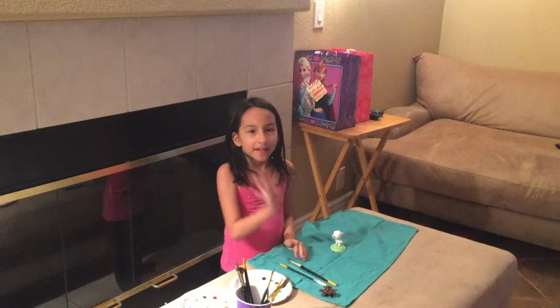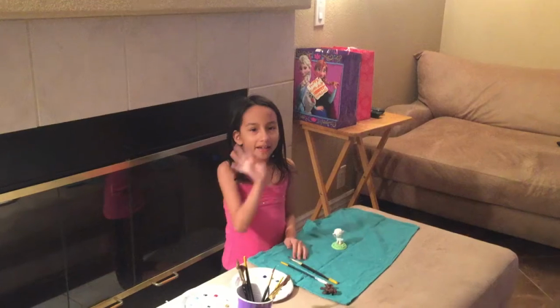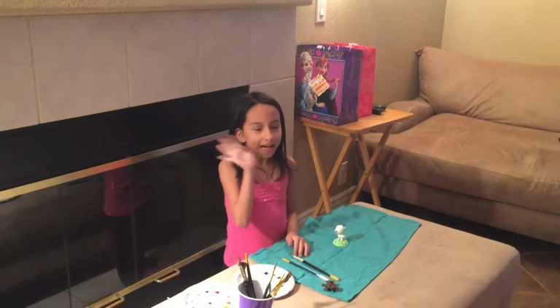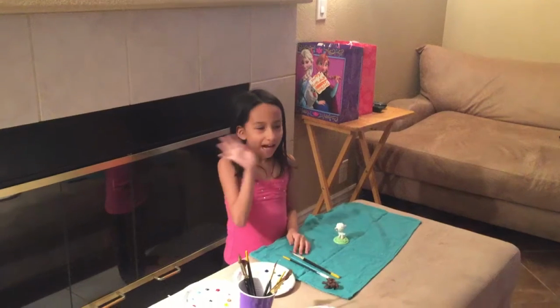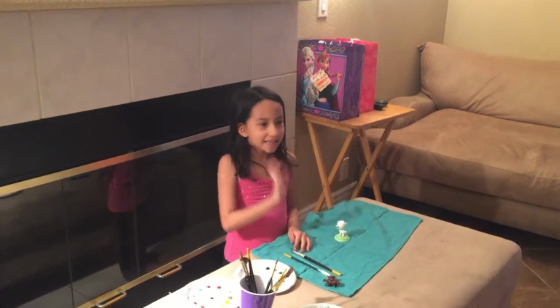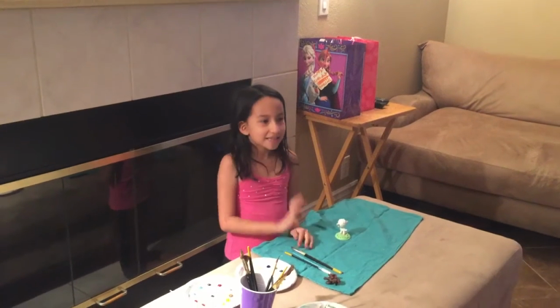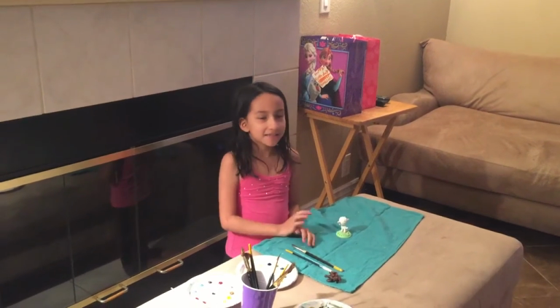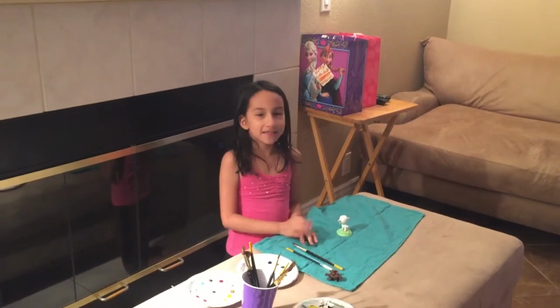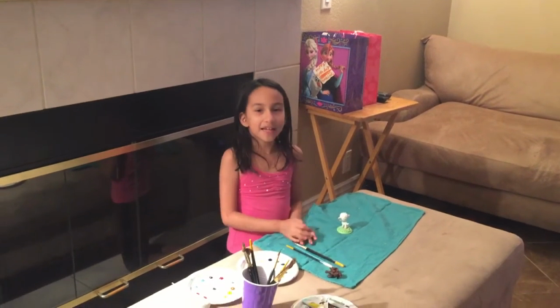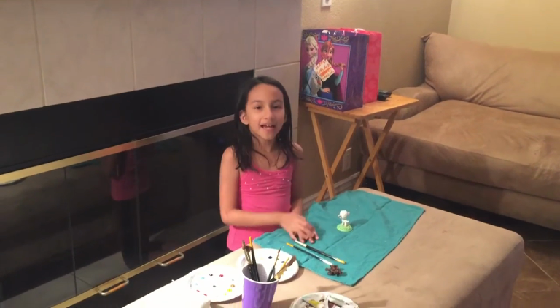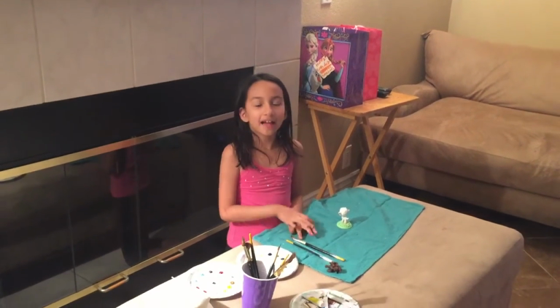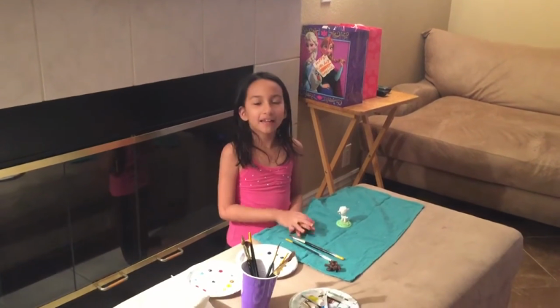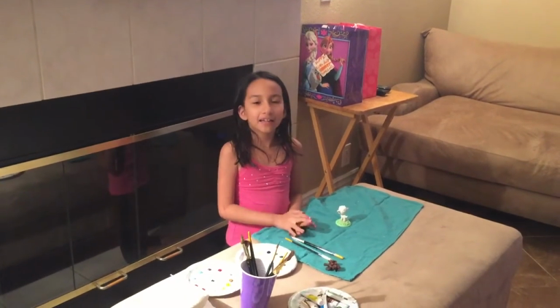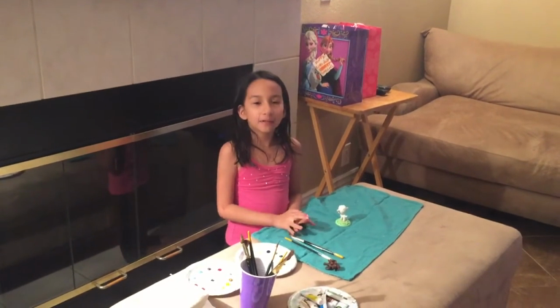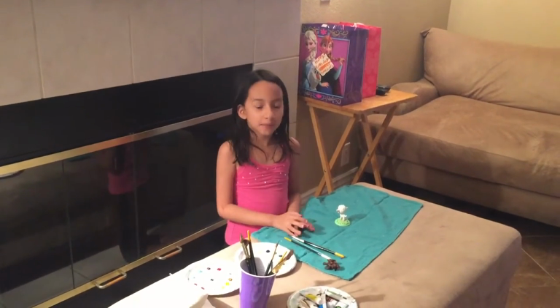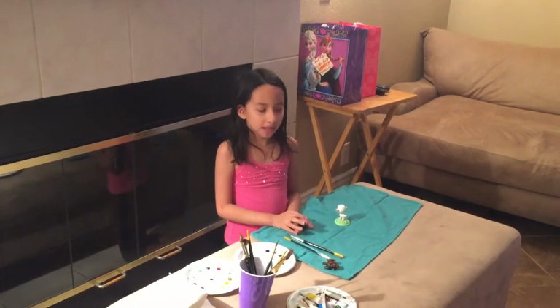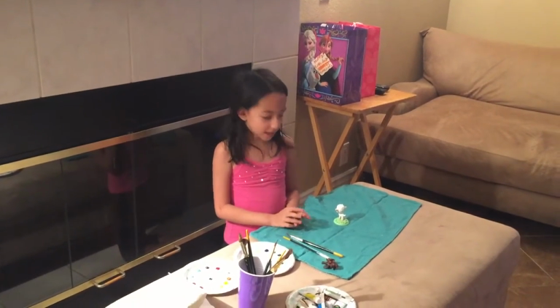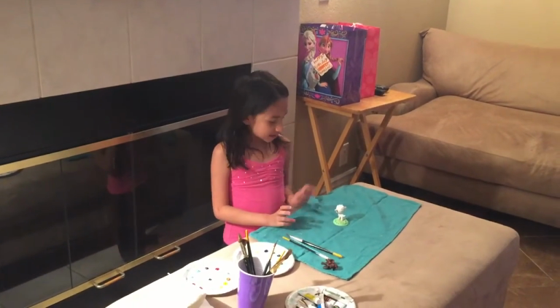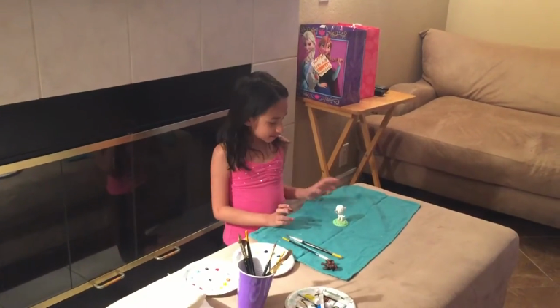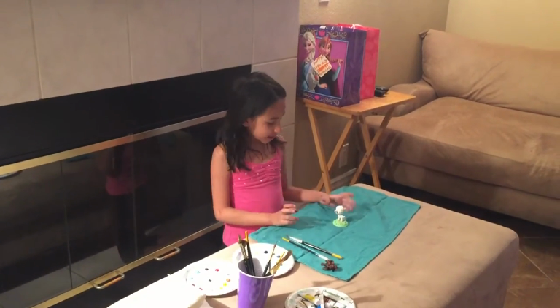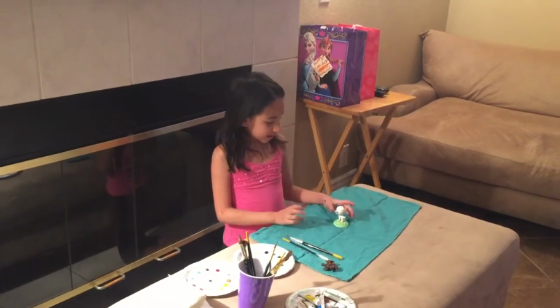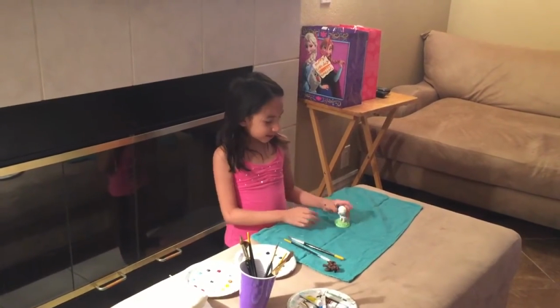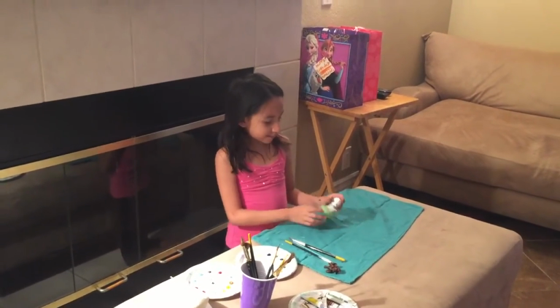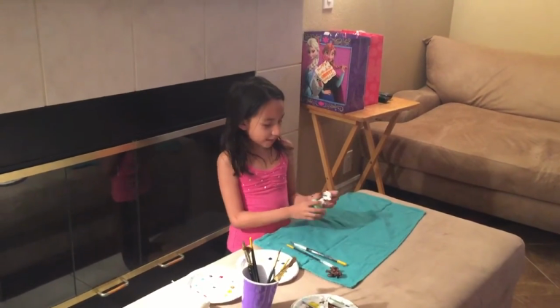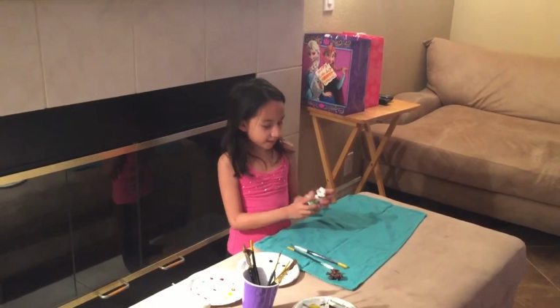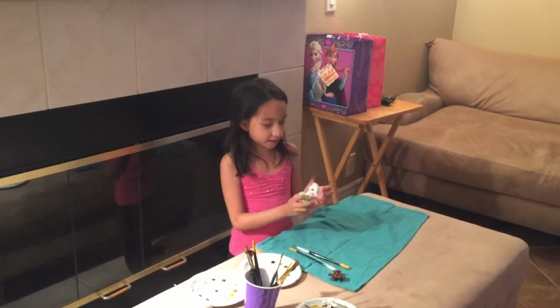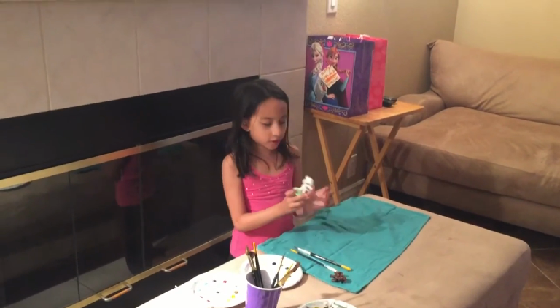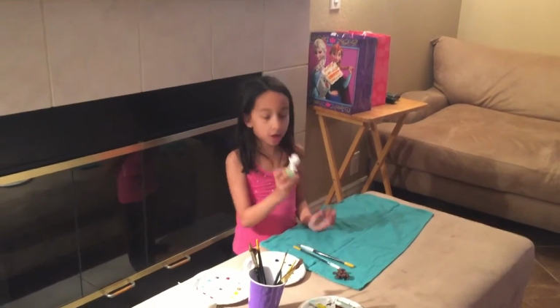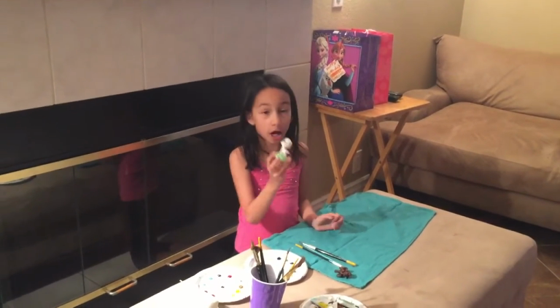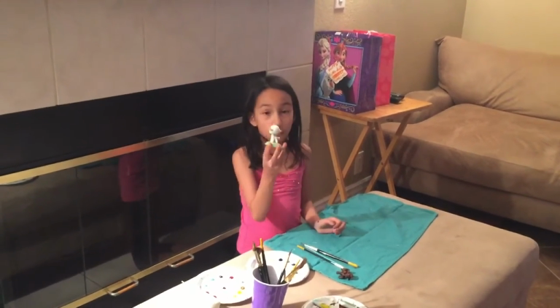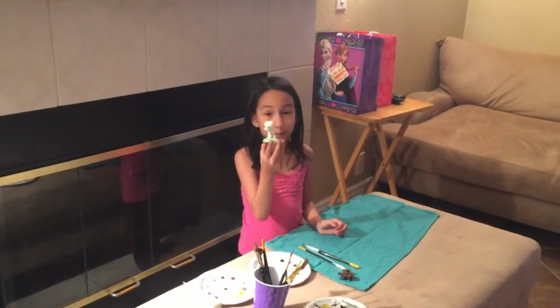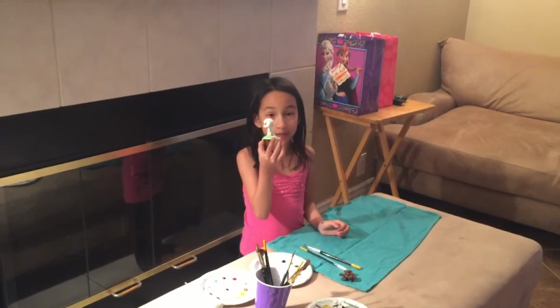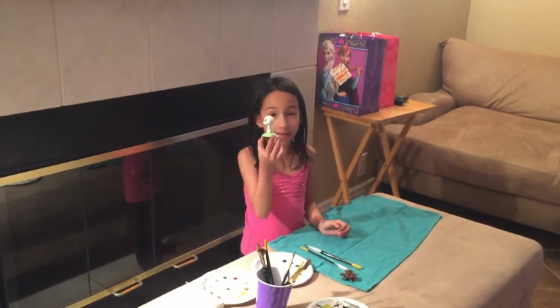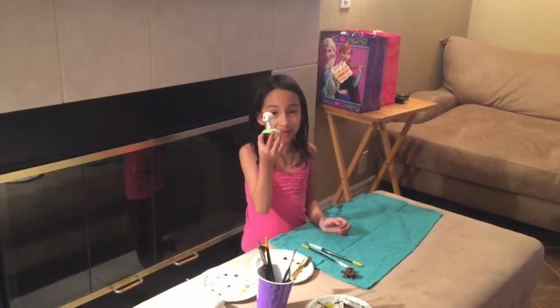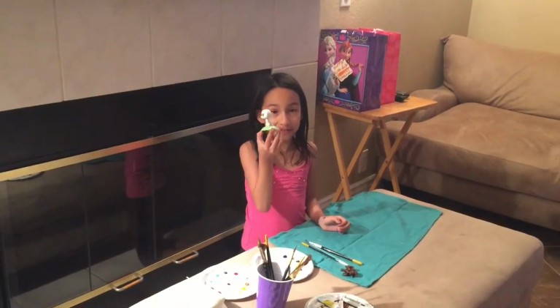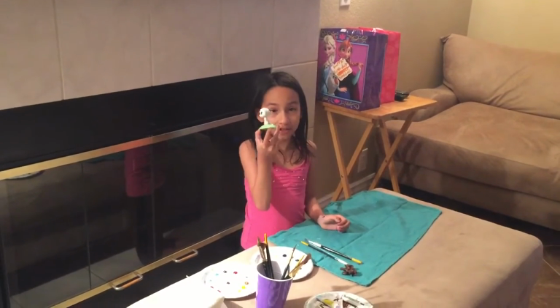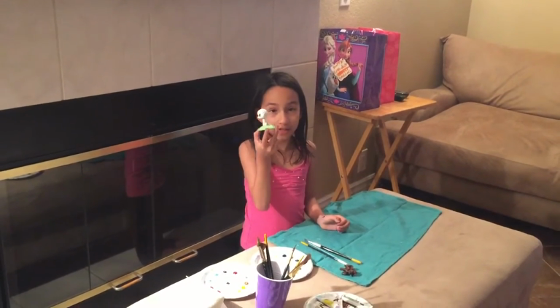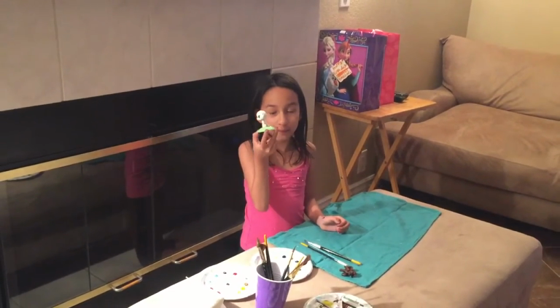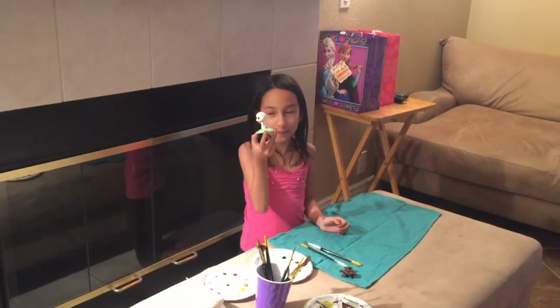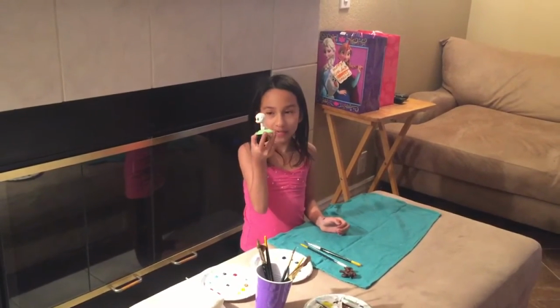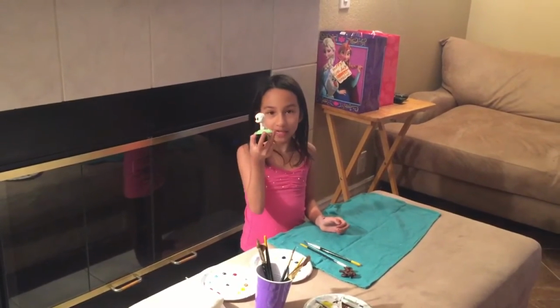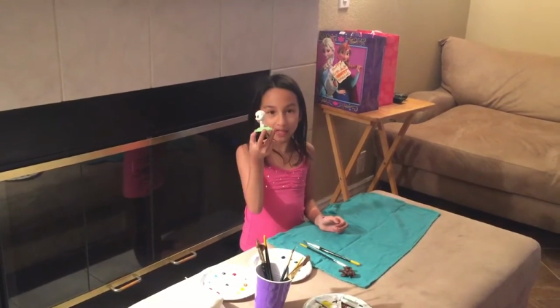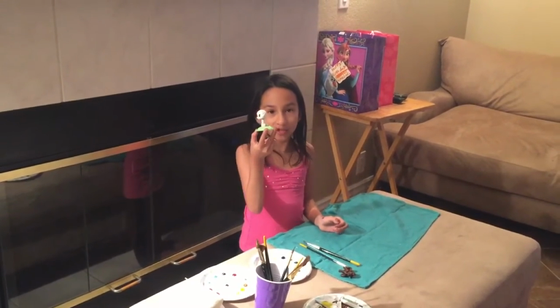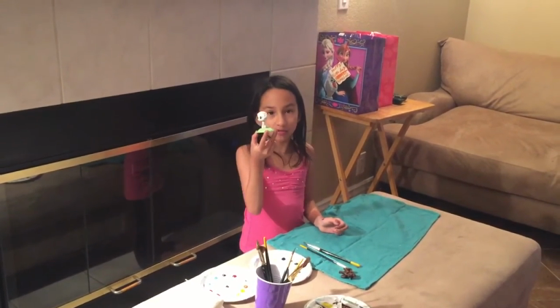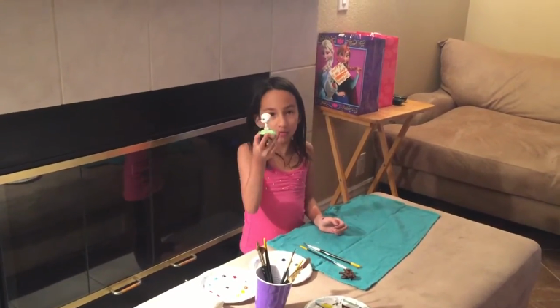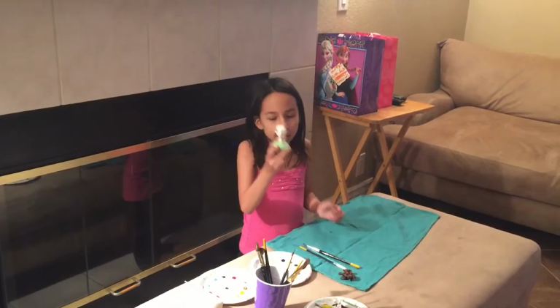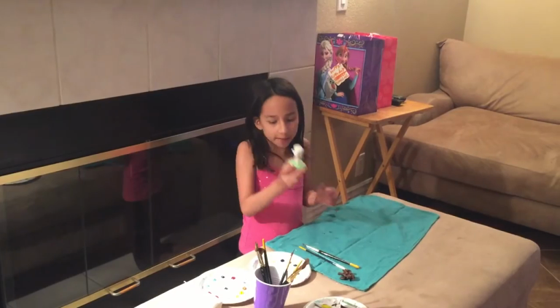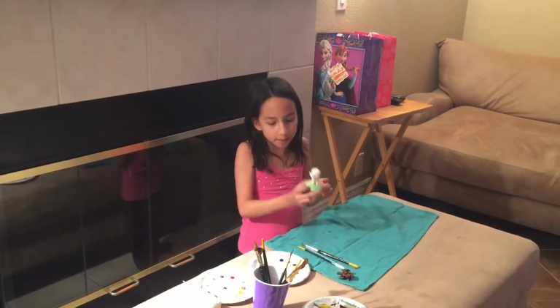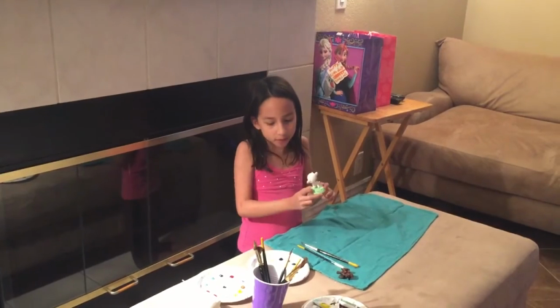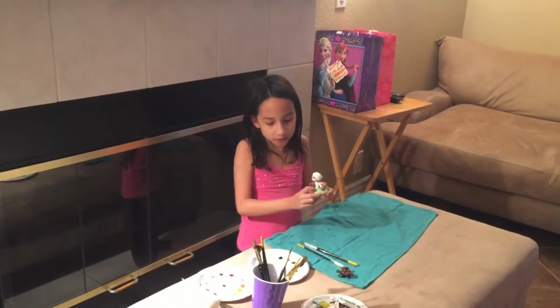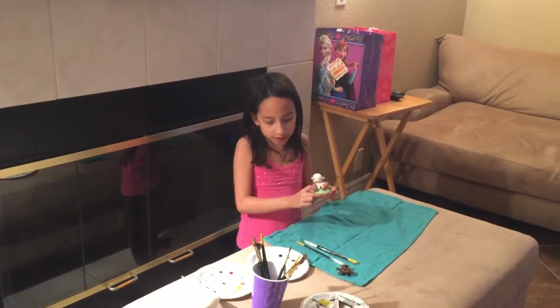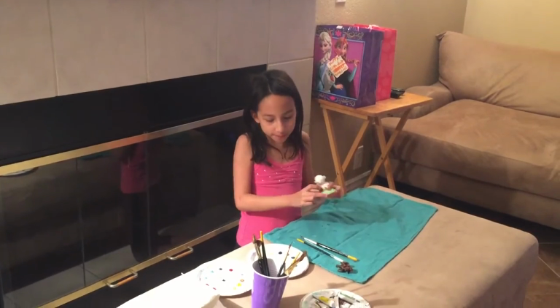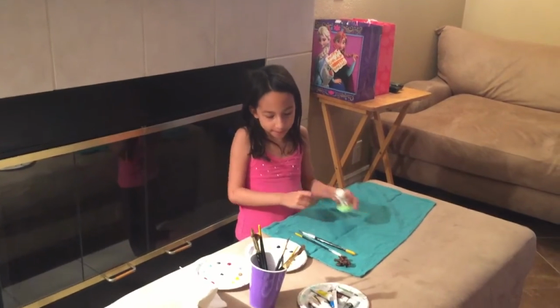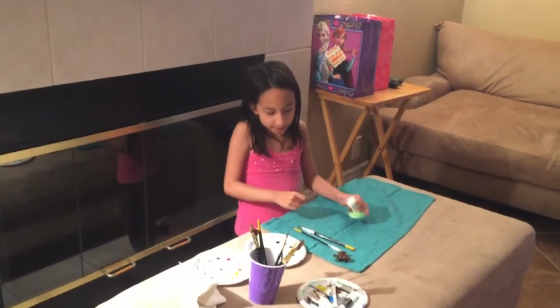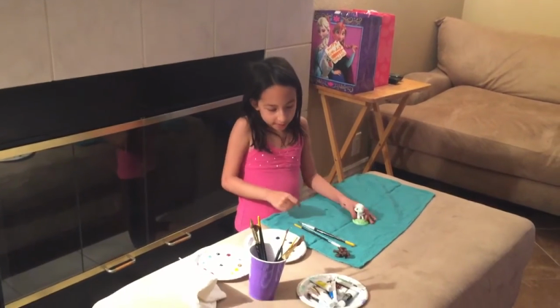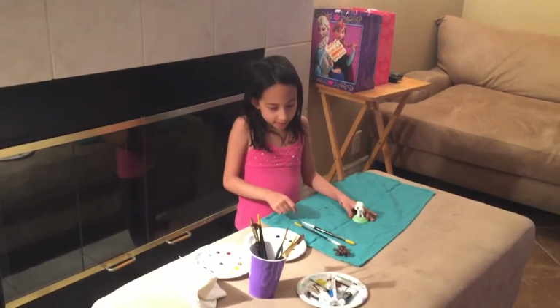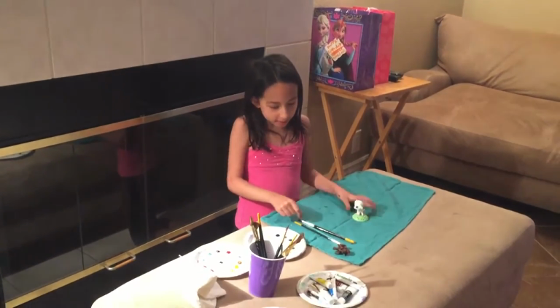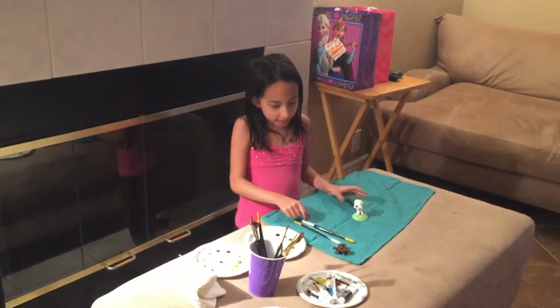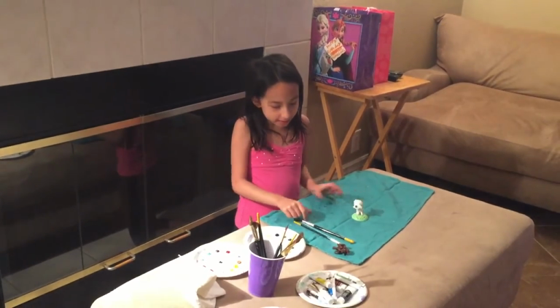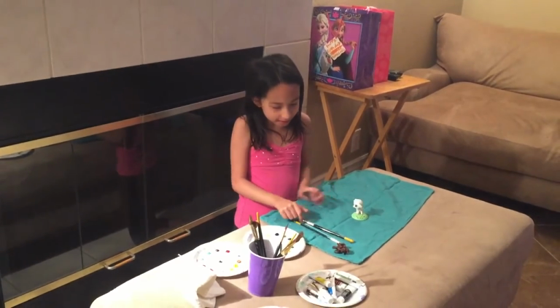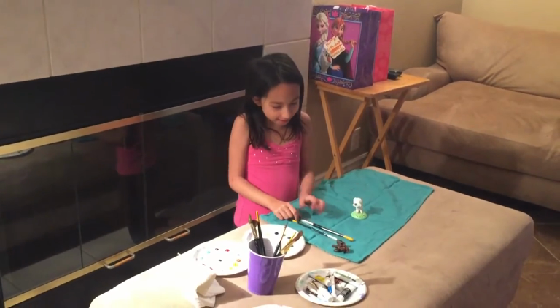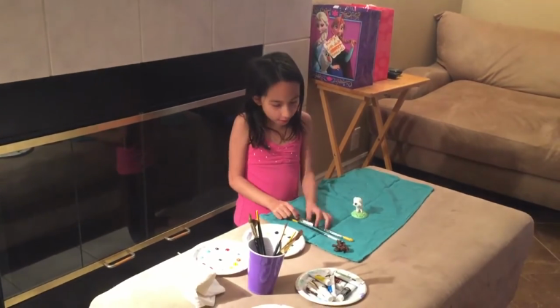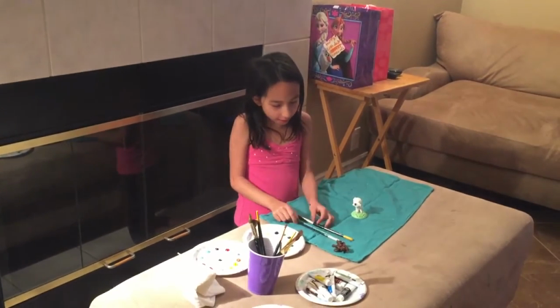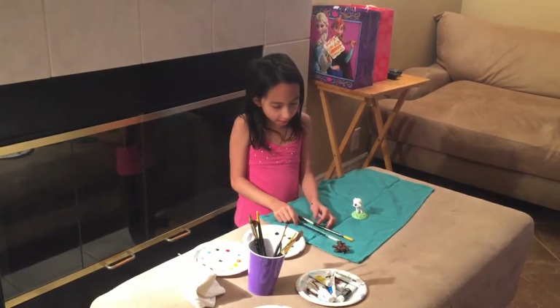Hey guys, today I'm going to be customizing my little LPS sheep into a rainbow sheep. So let's get started.